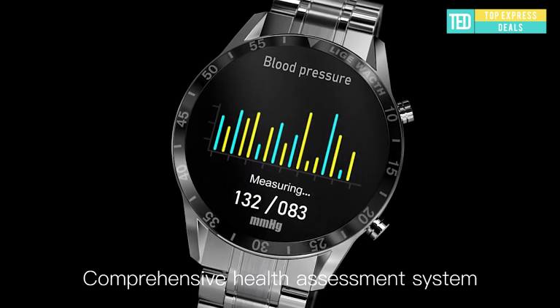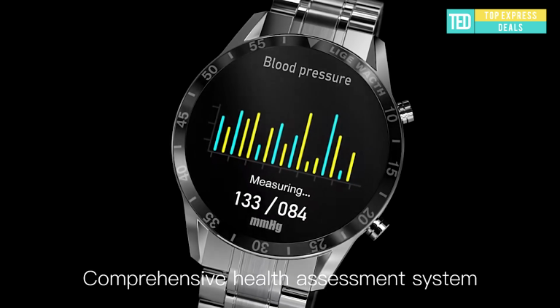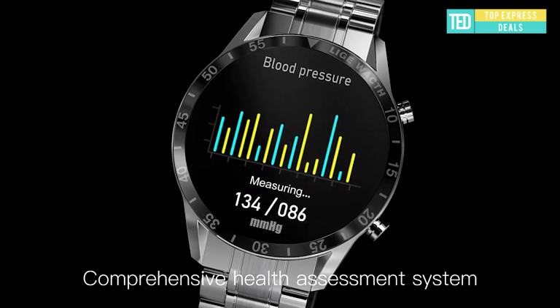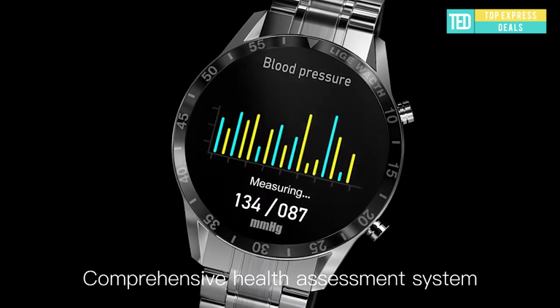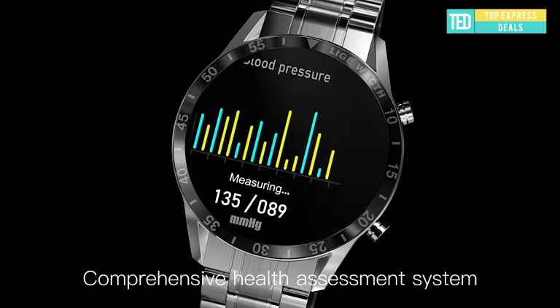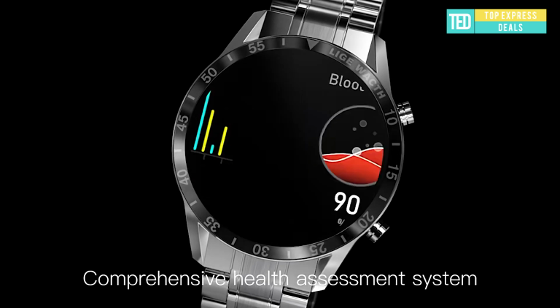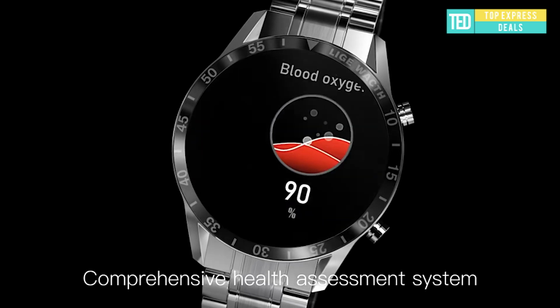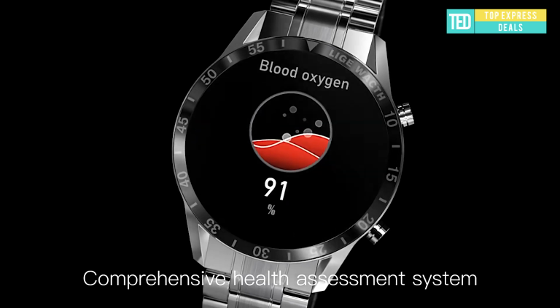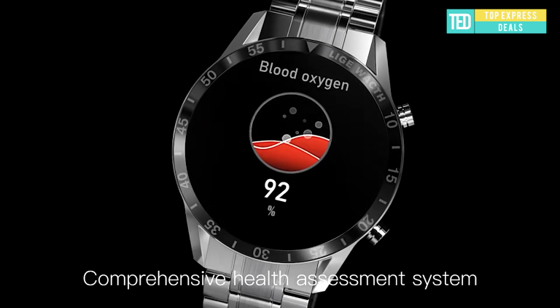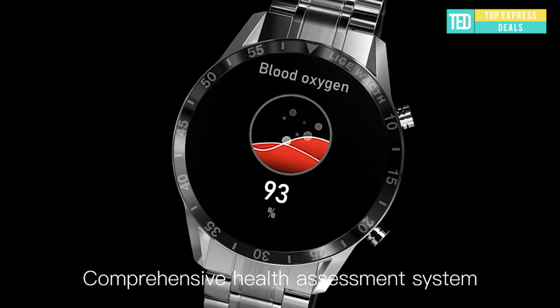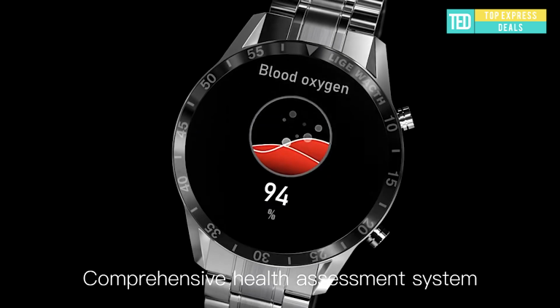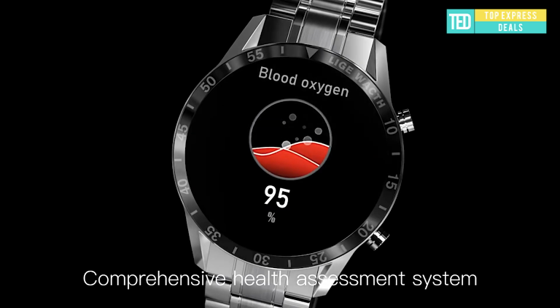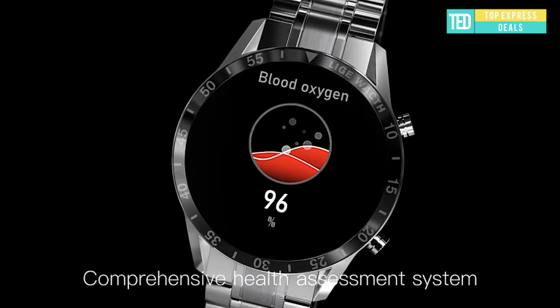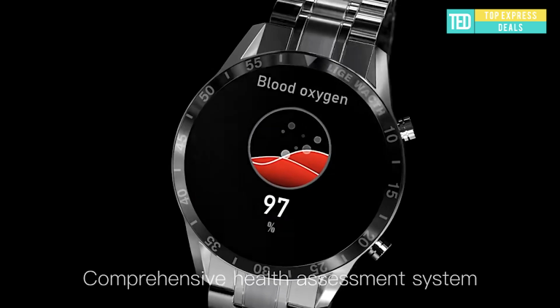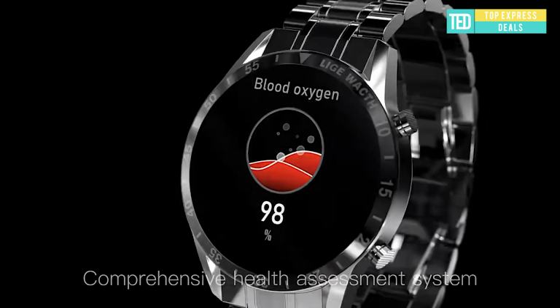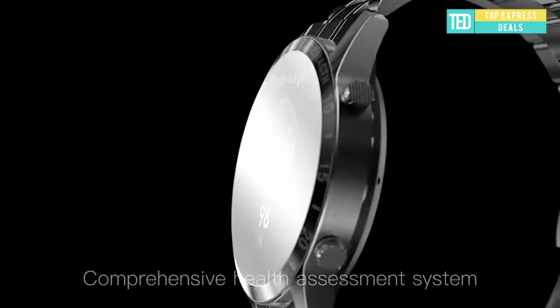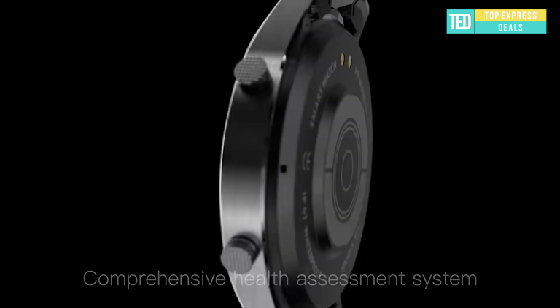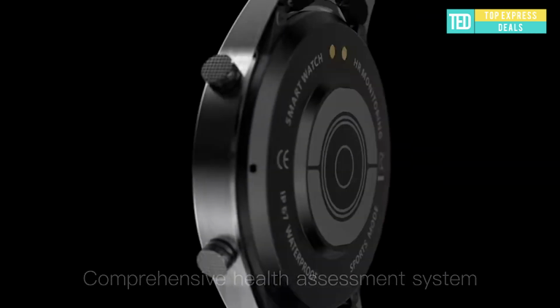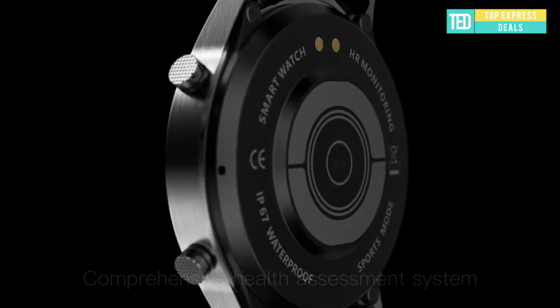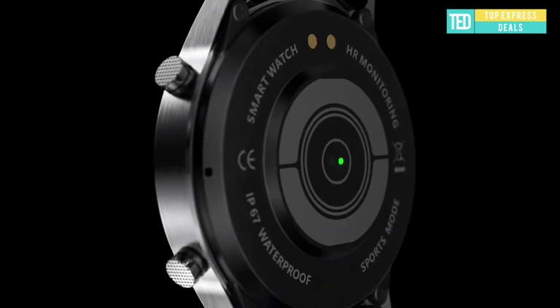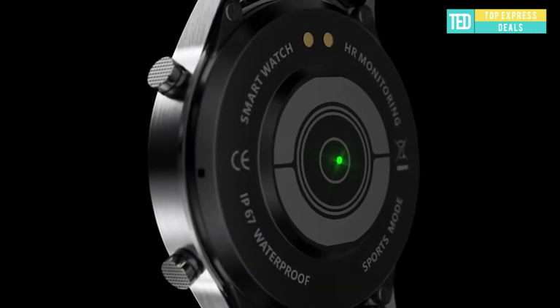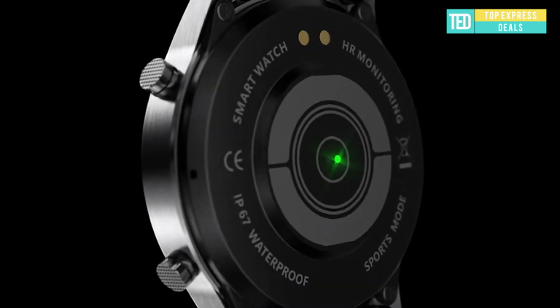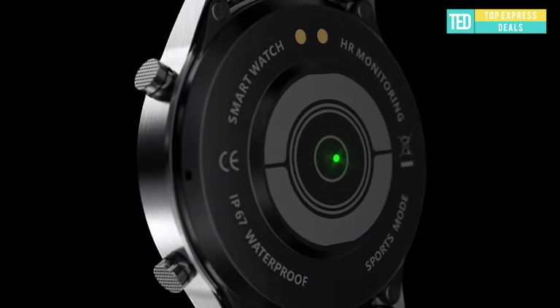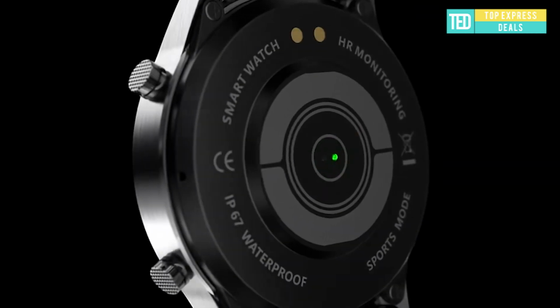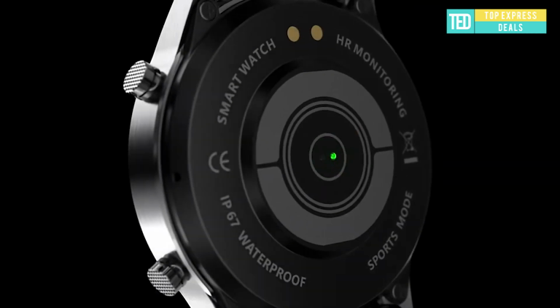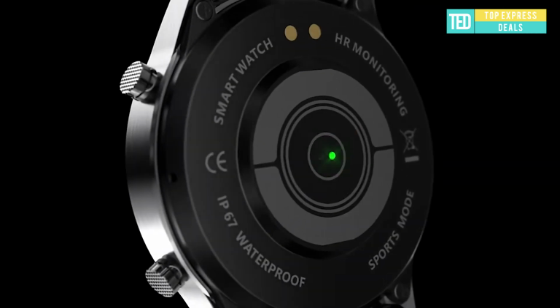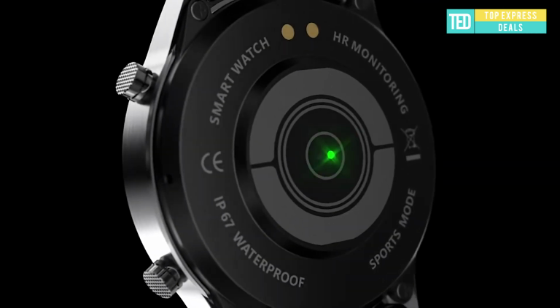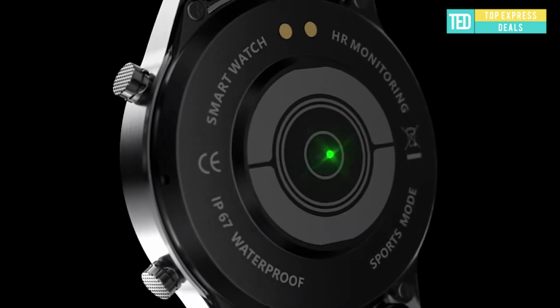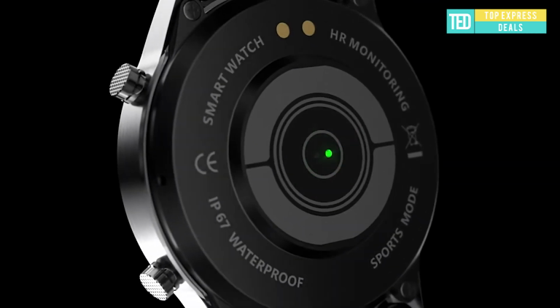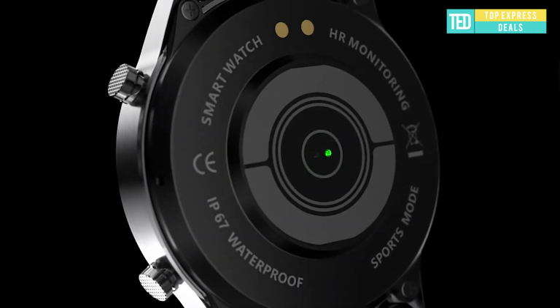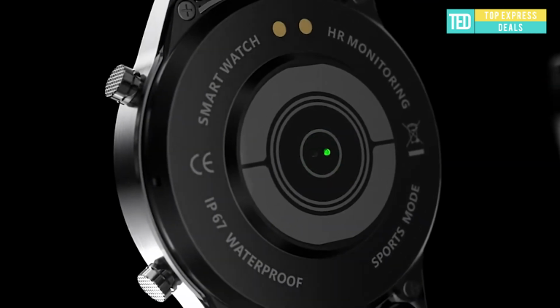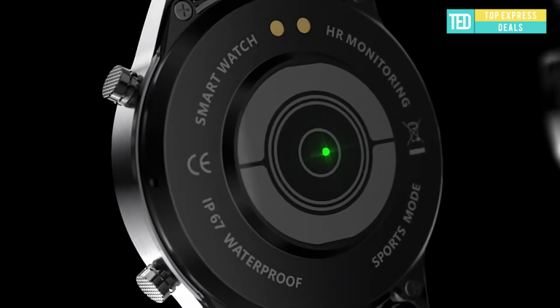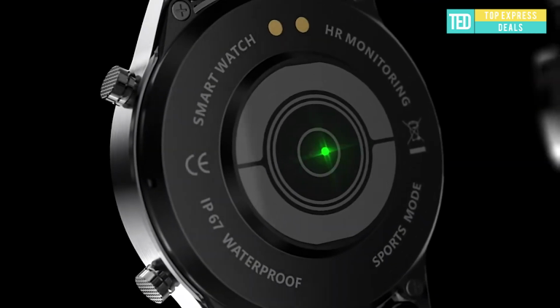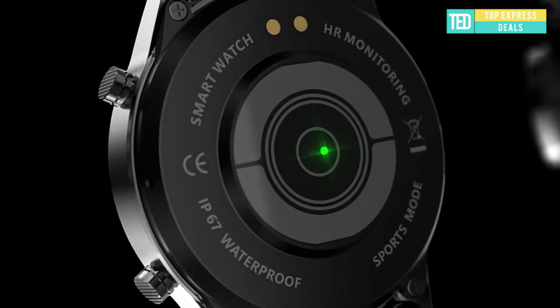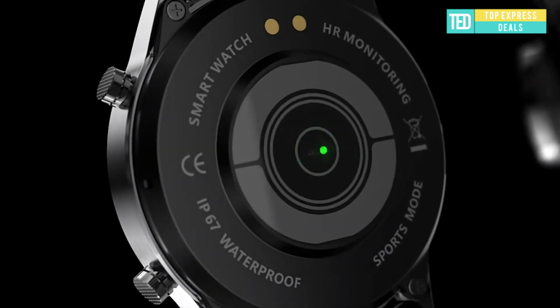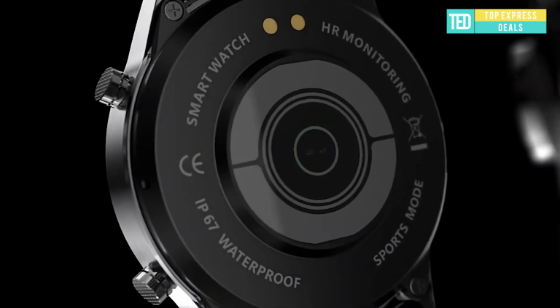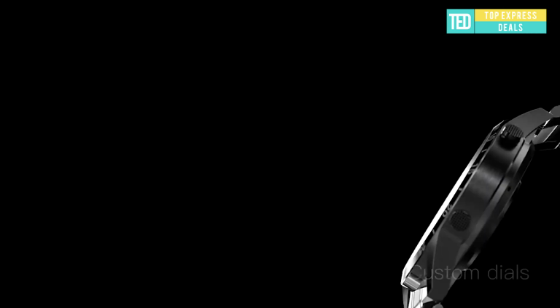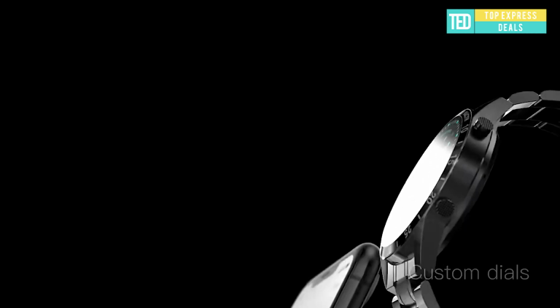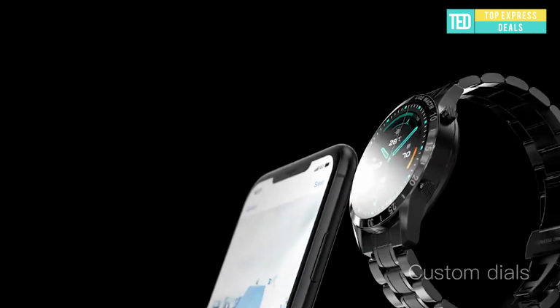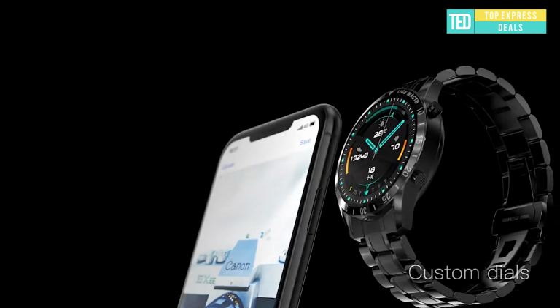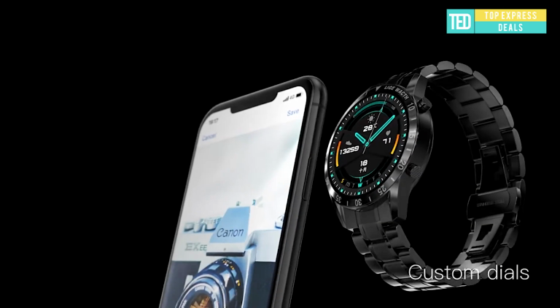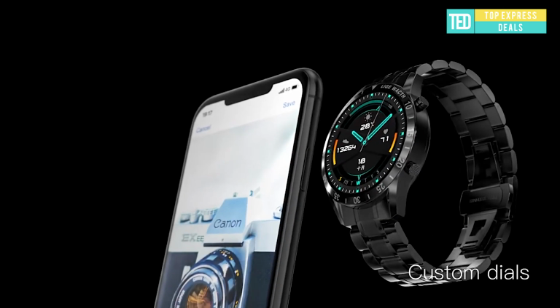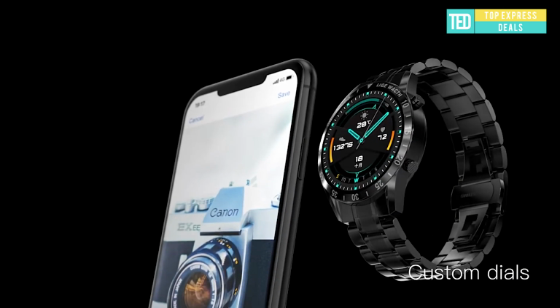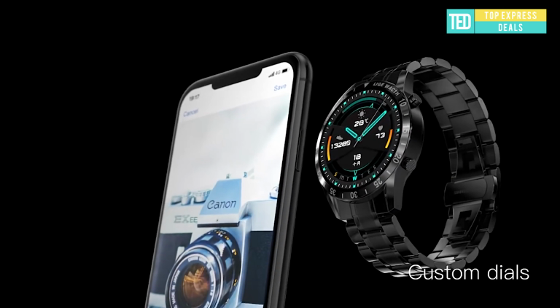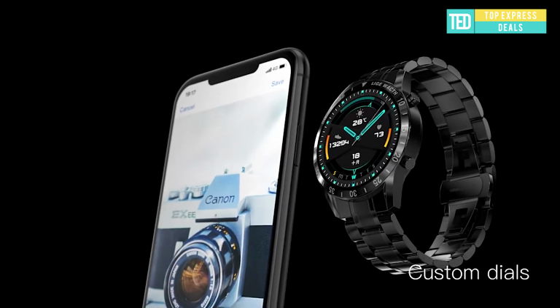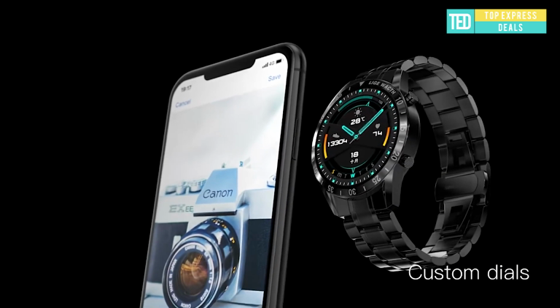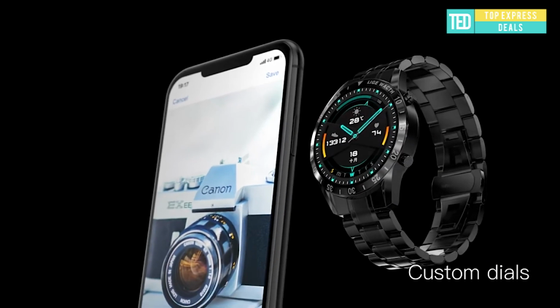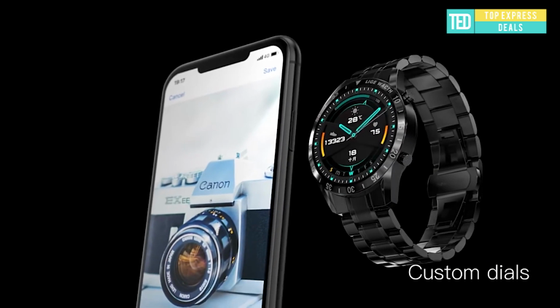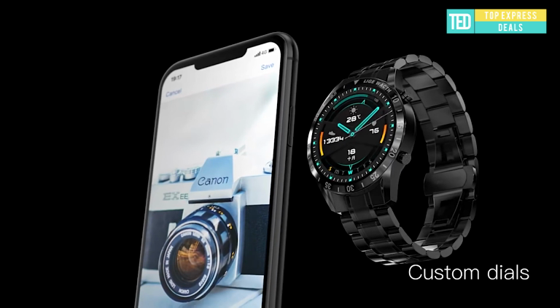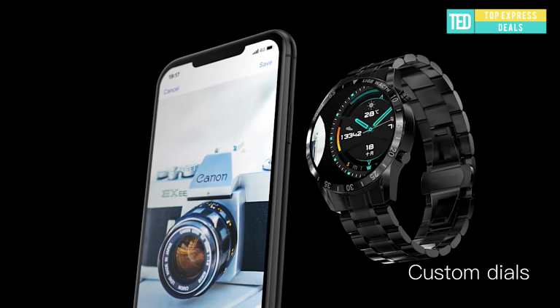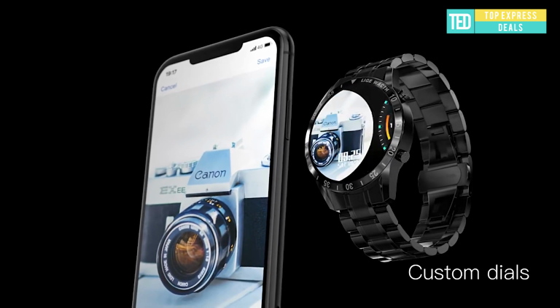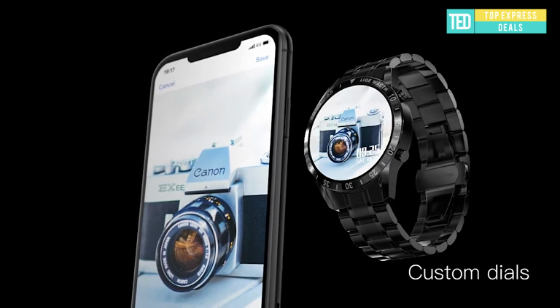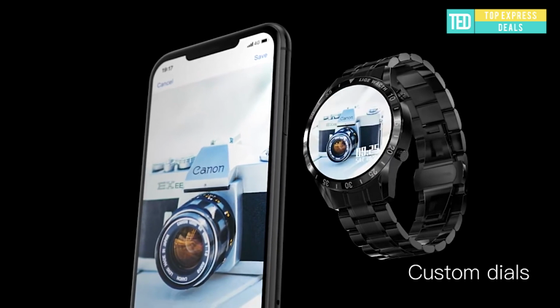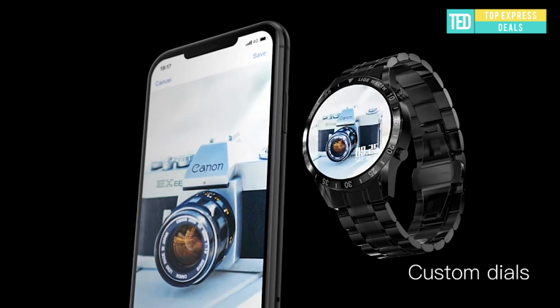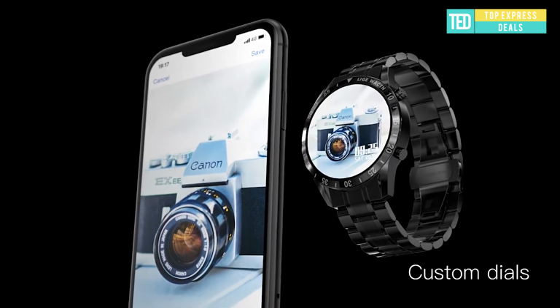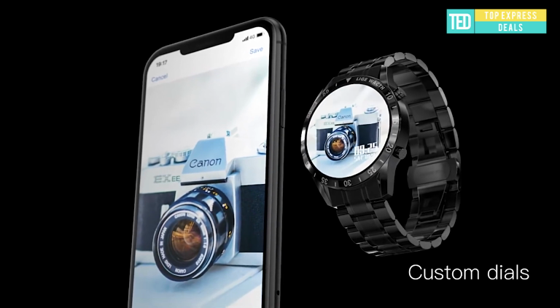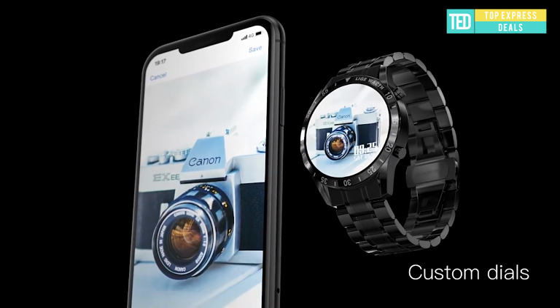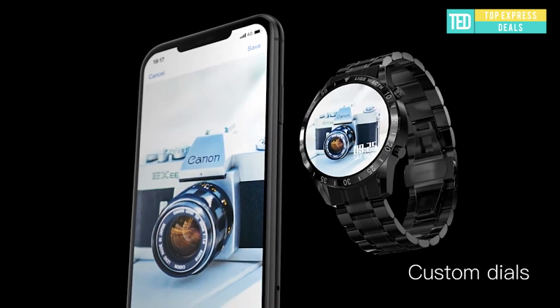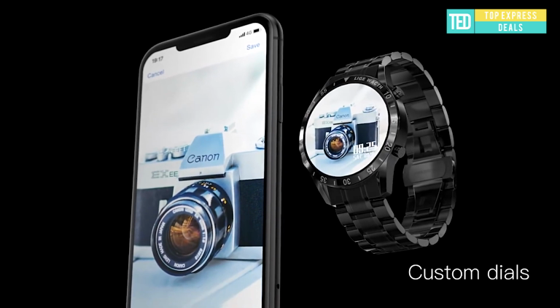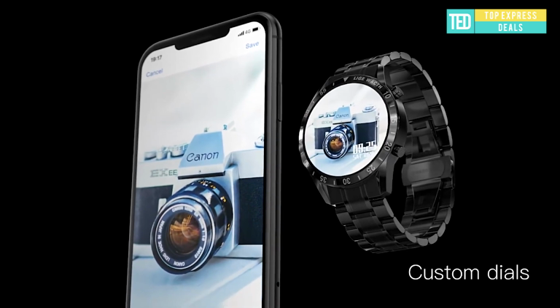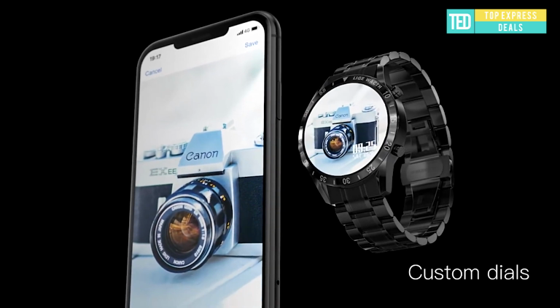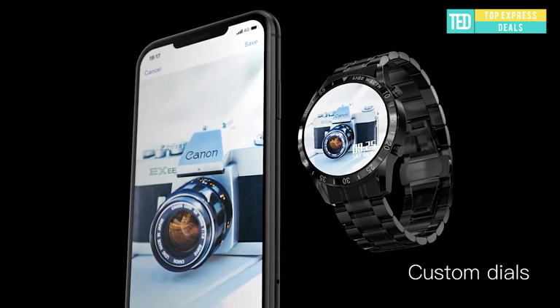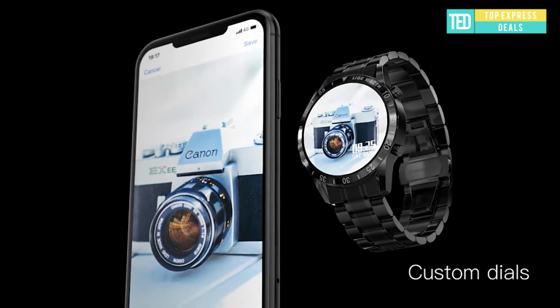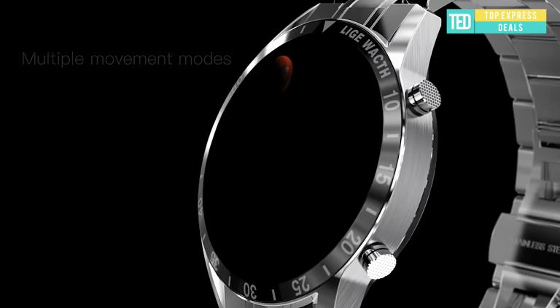Rich choices of self-contained dials, support for custom dials — whatever changes you like, all will bring you a different experience.